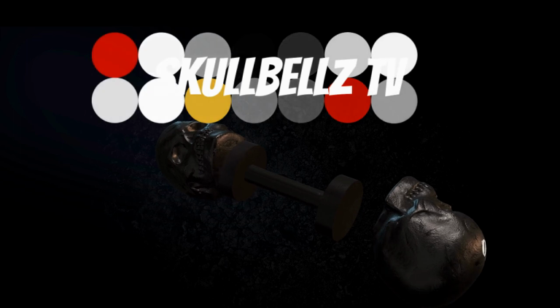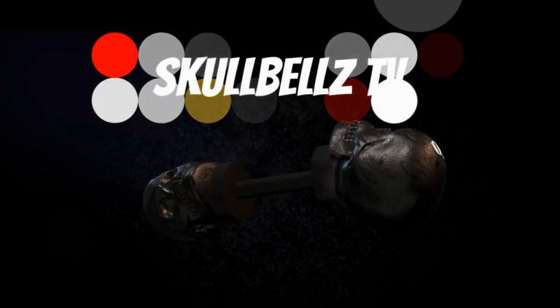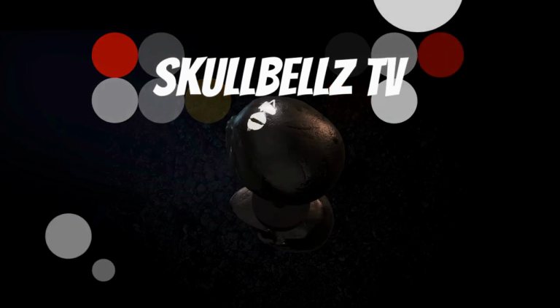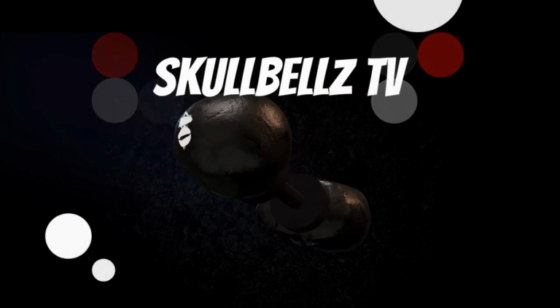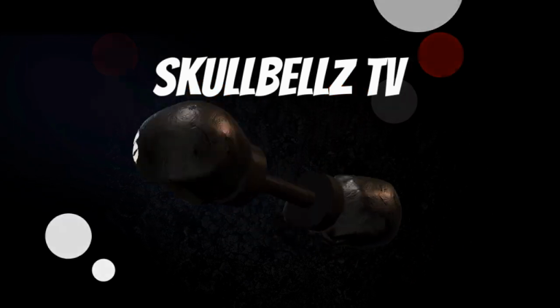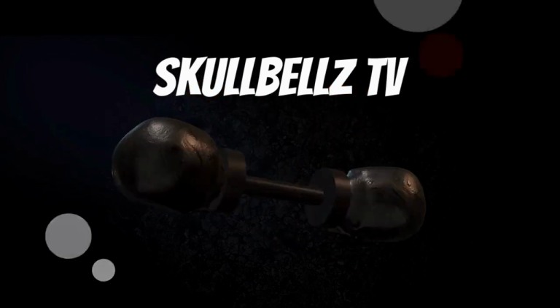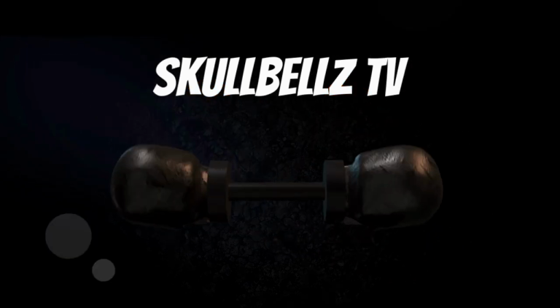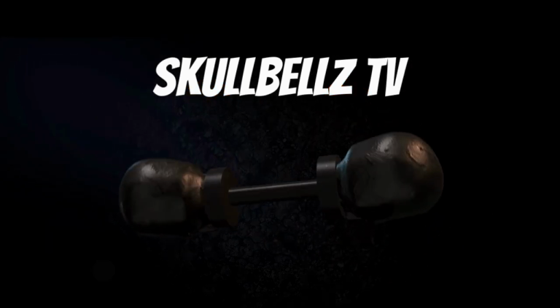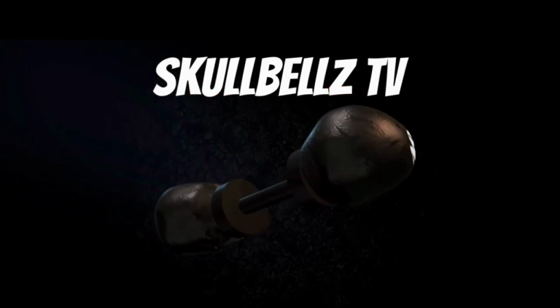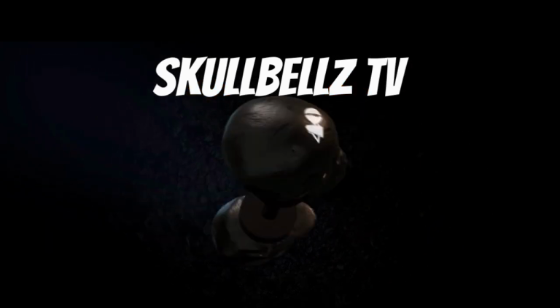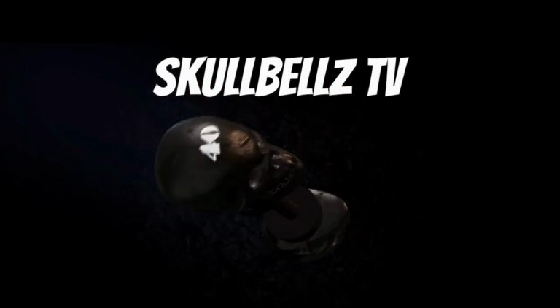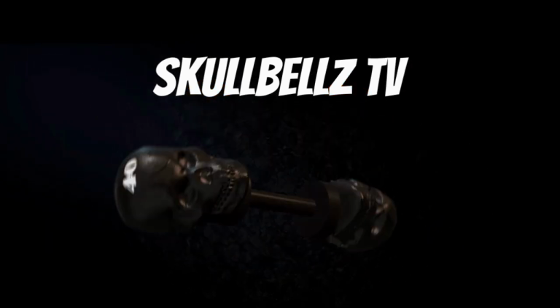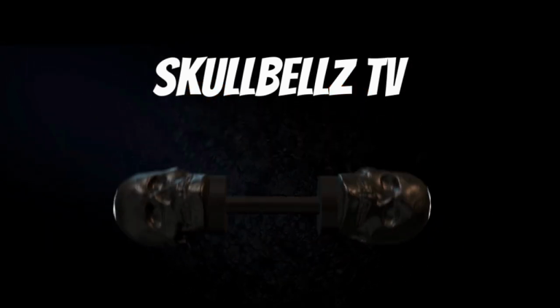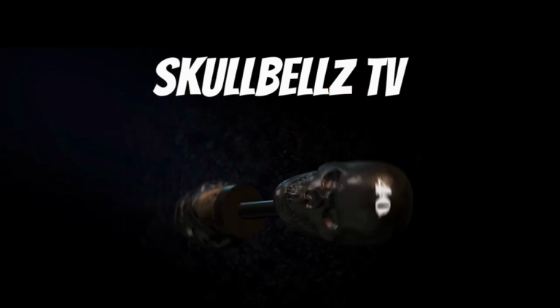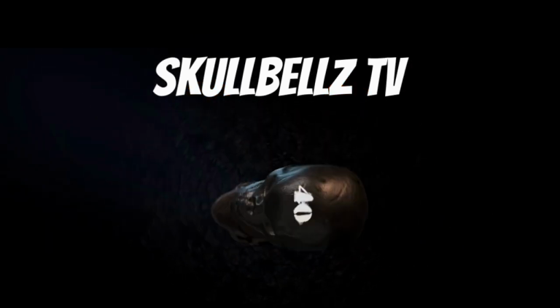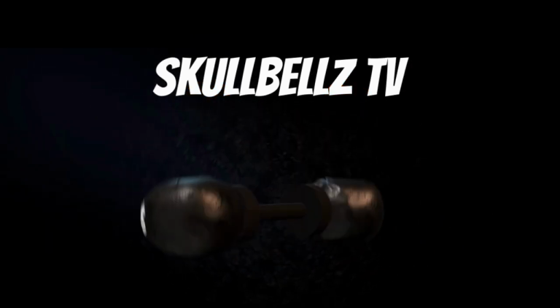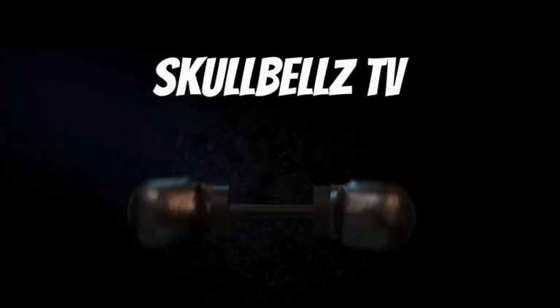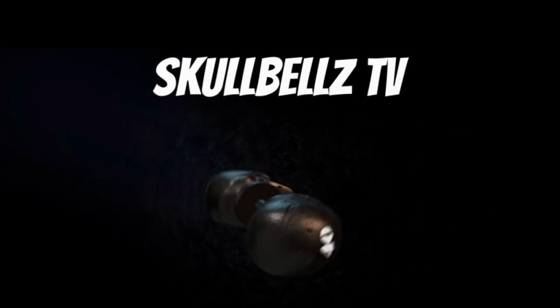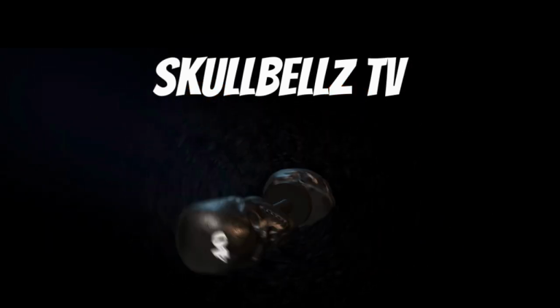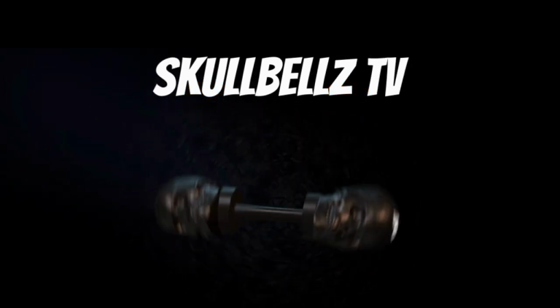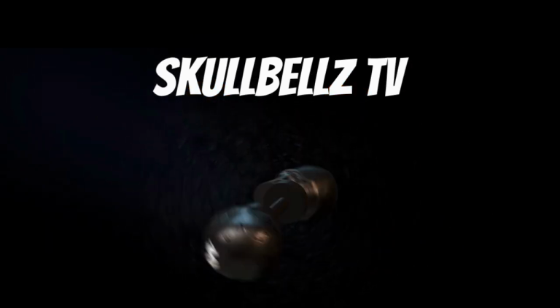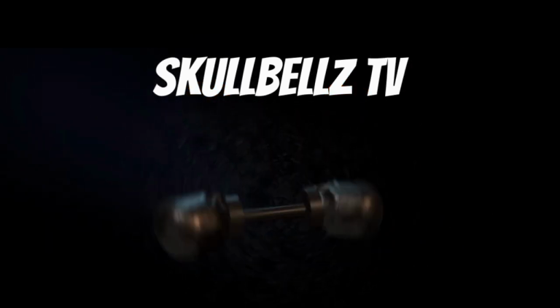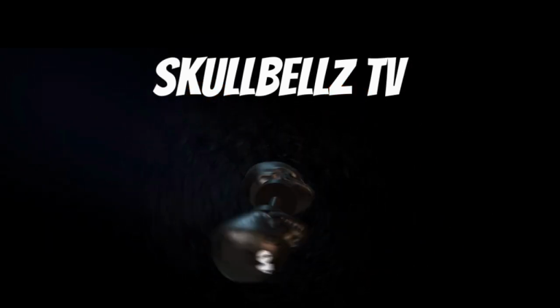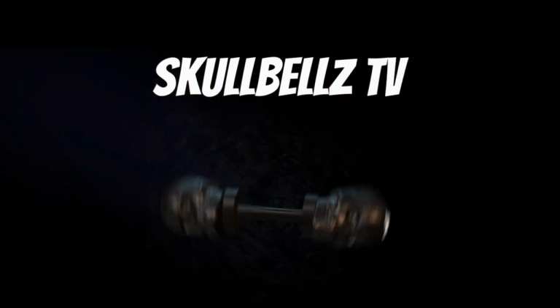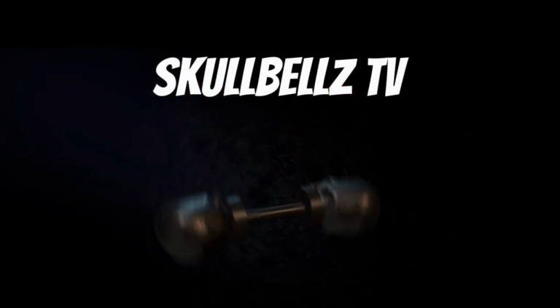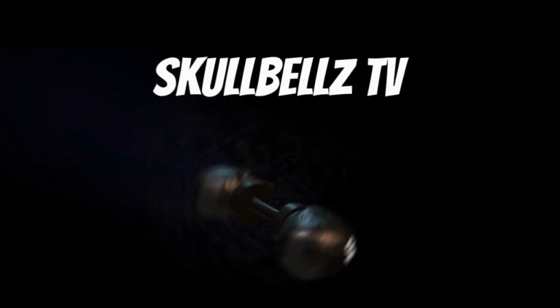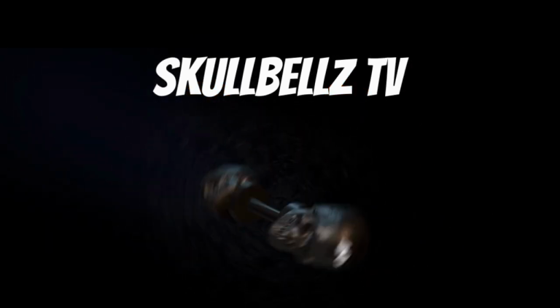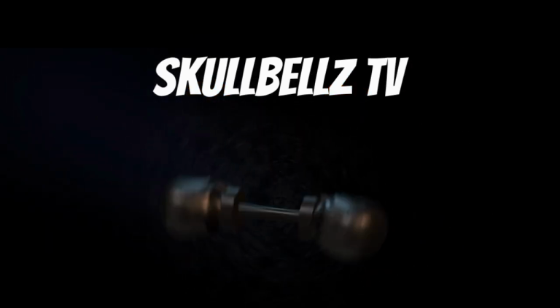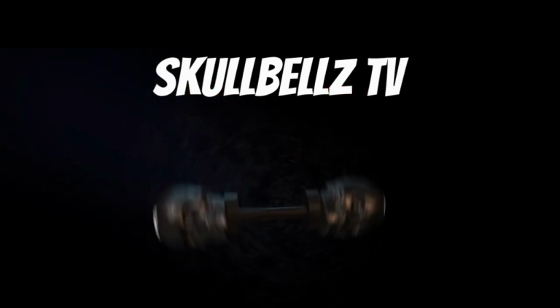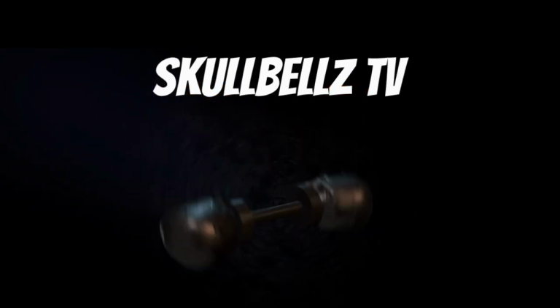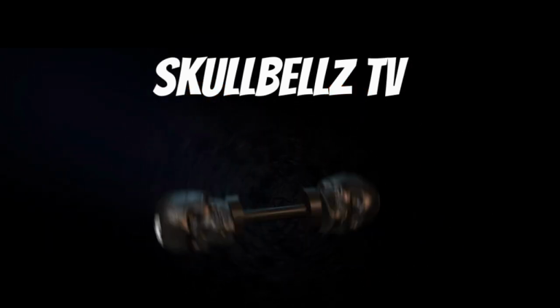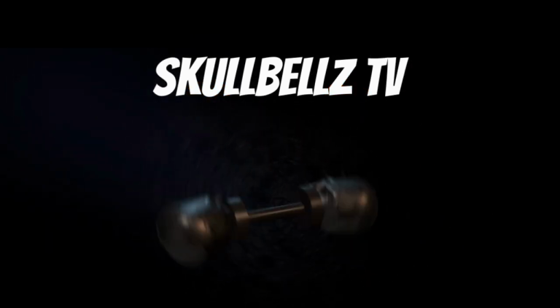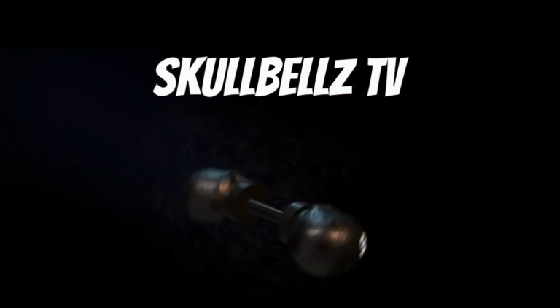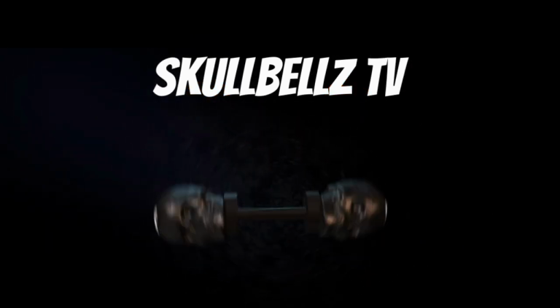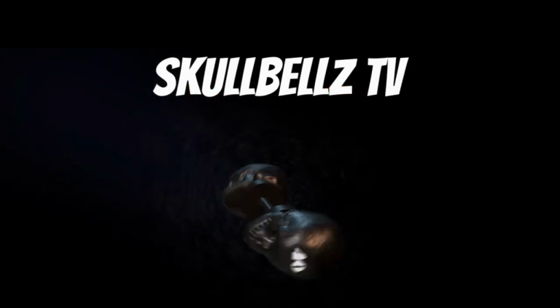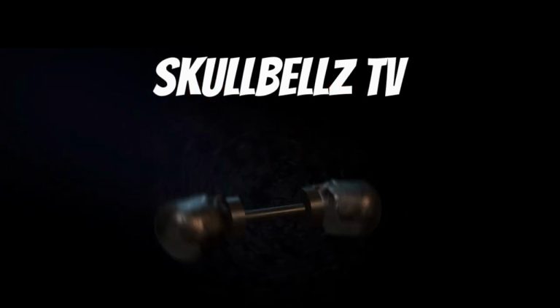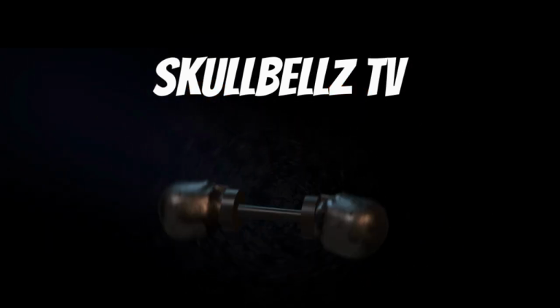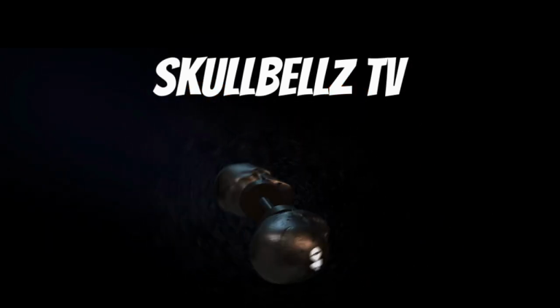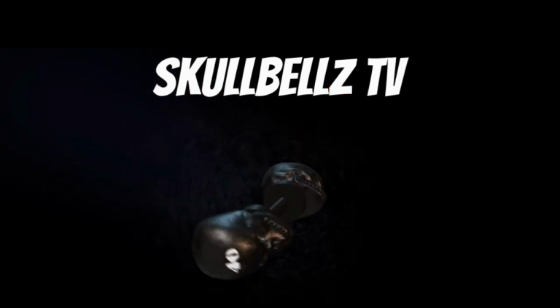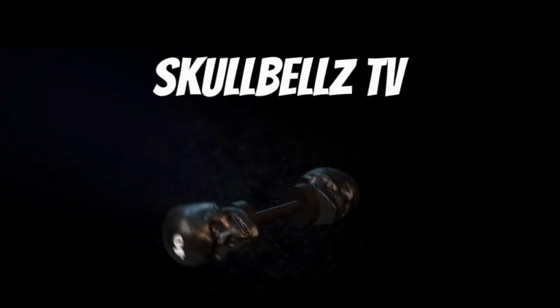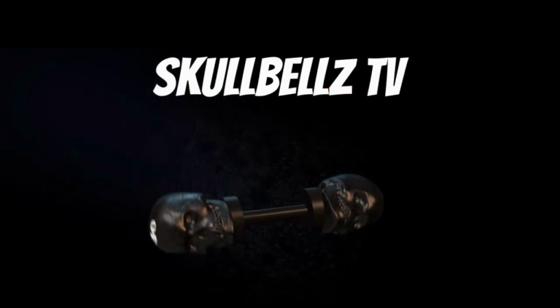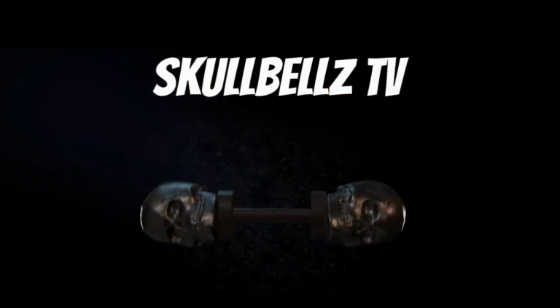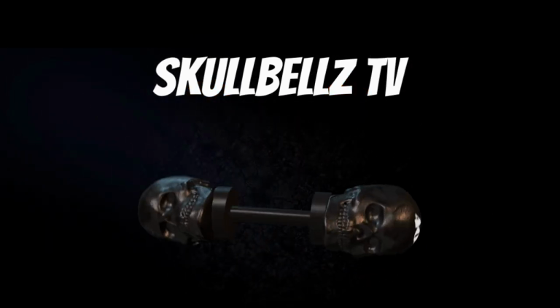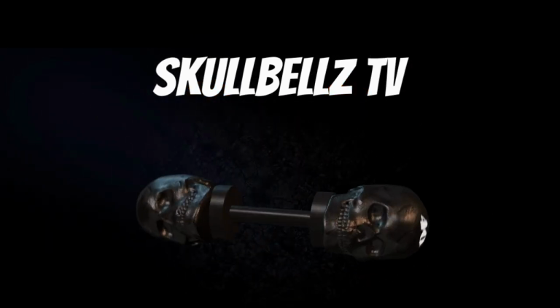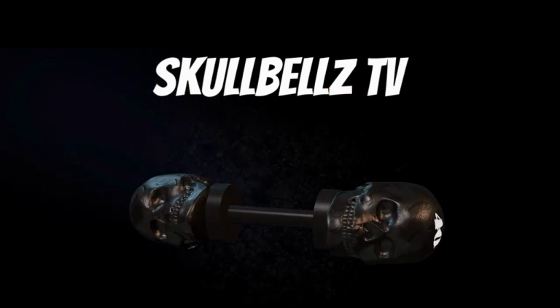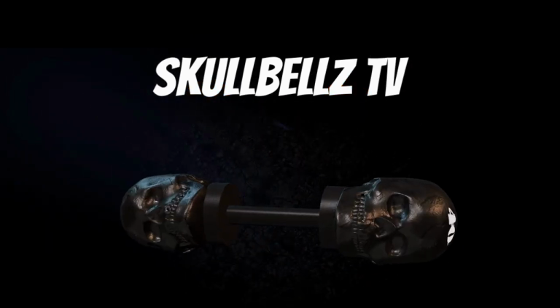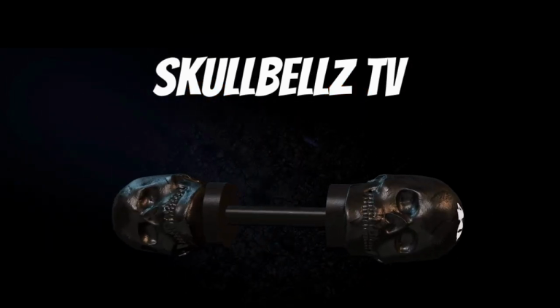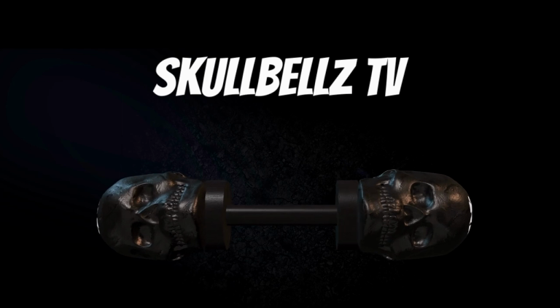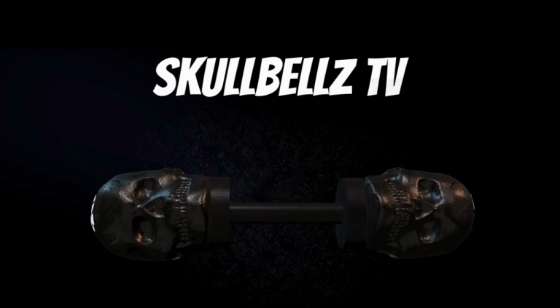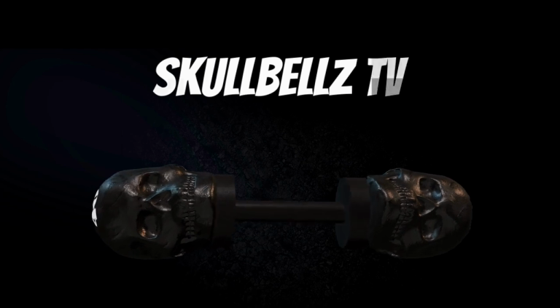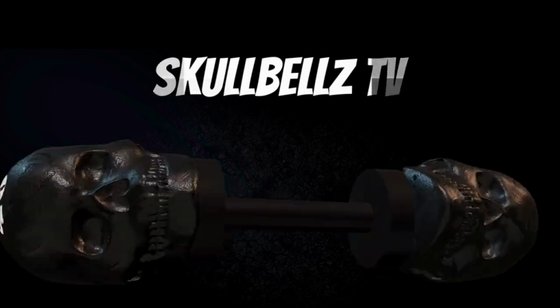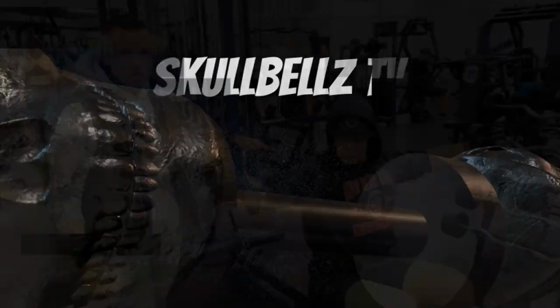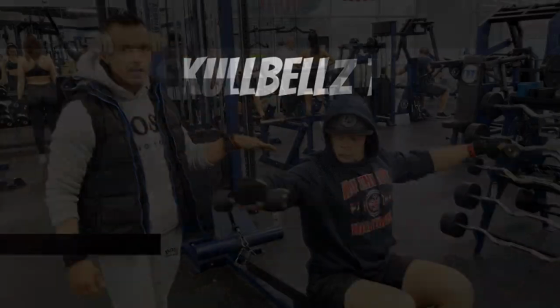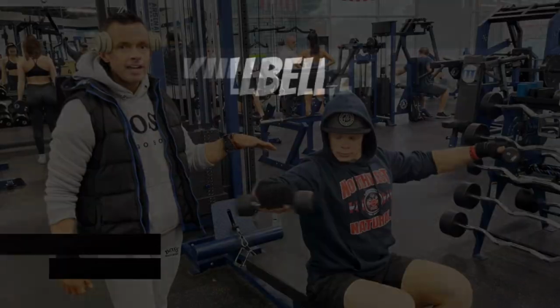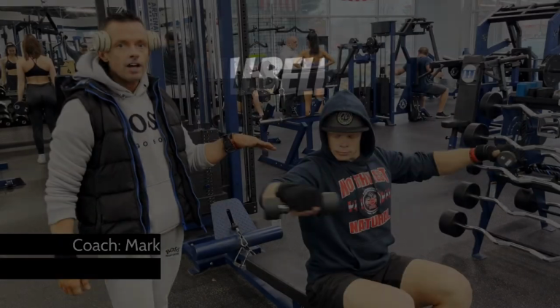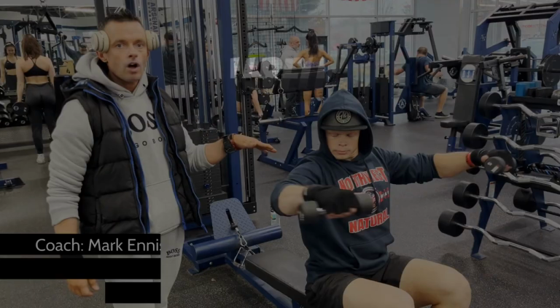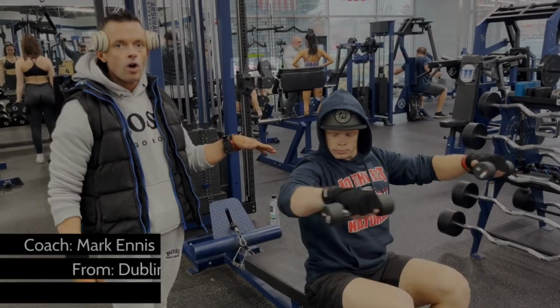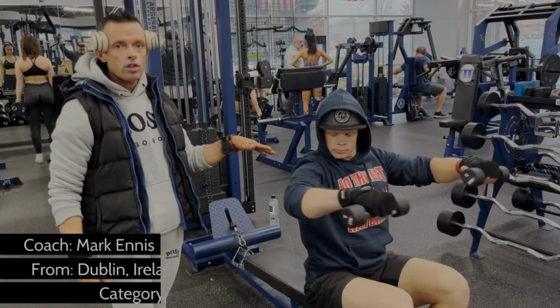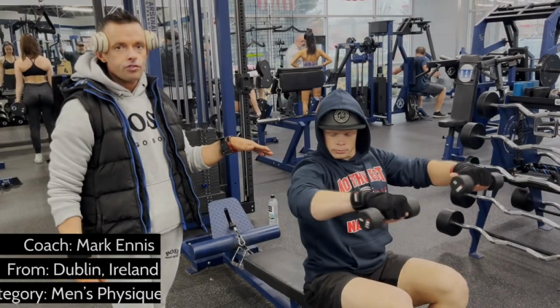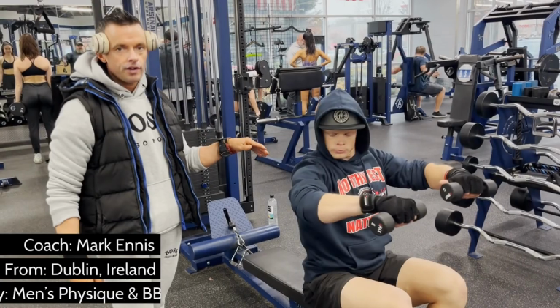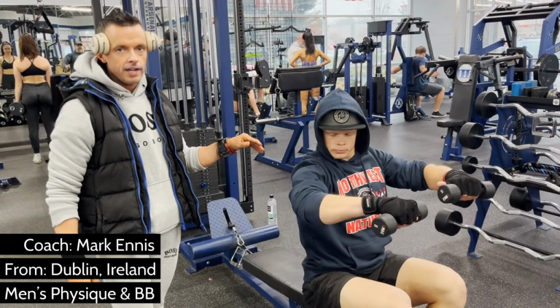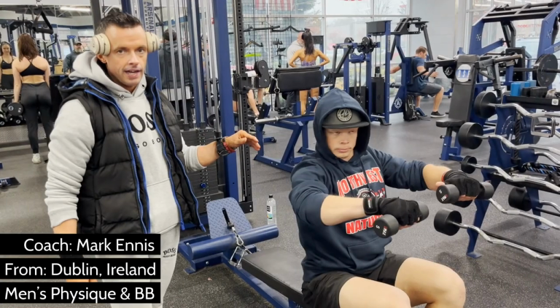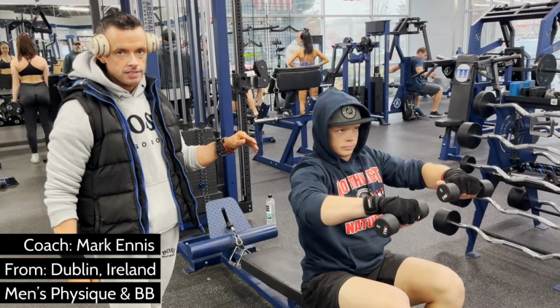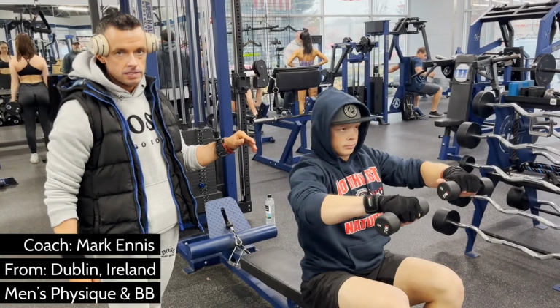There are three heads on the shoulders: the side, the front, and the back. This exercise is going to hit all three heads.